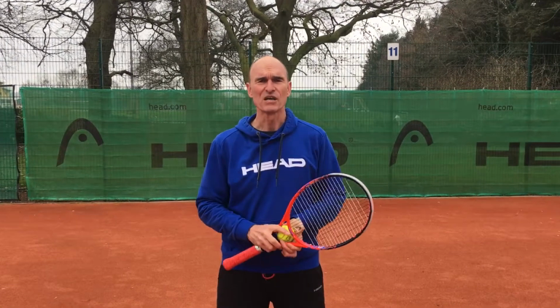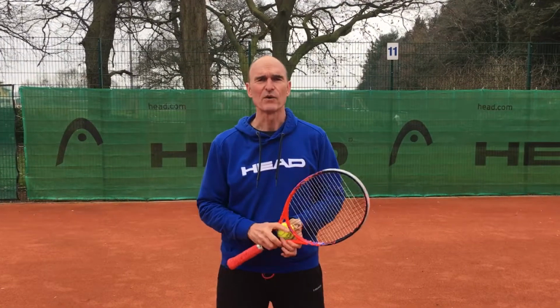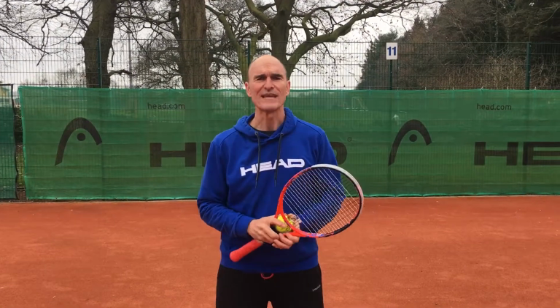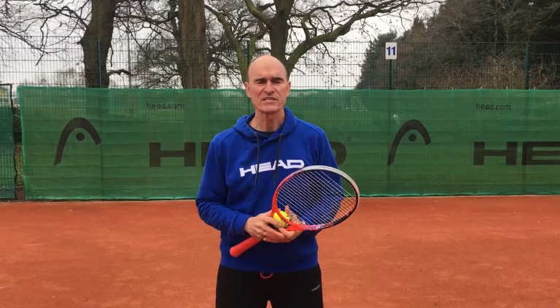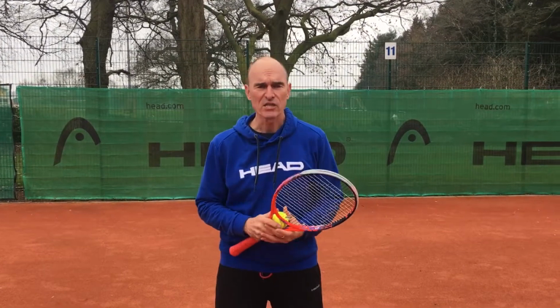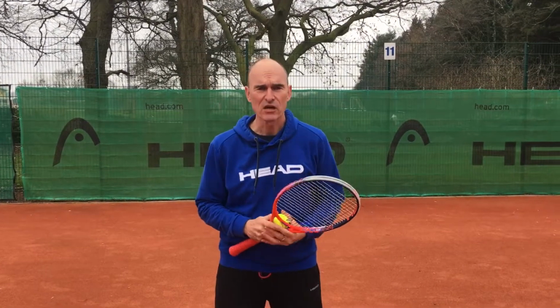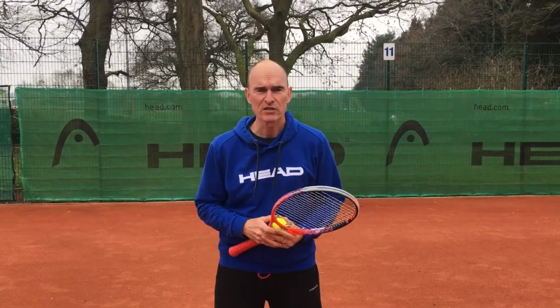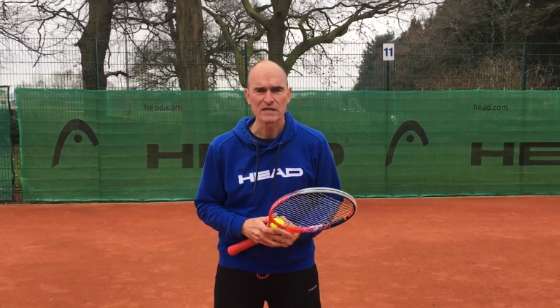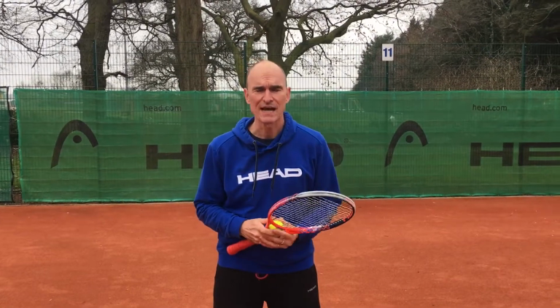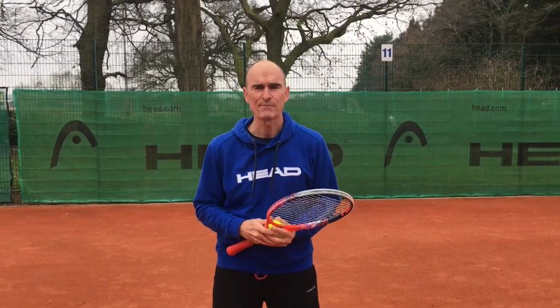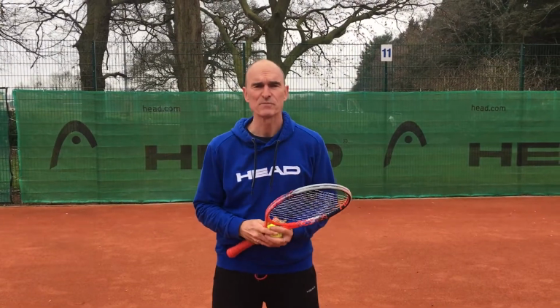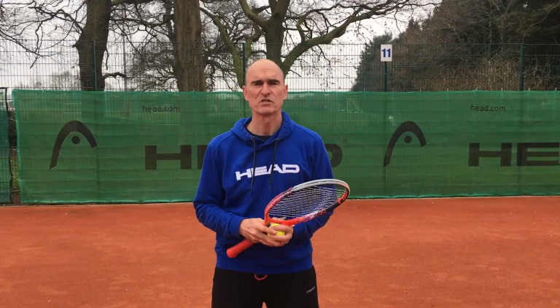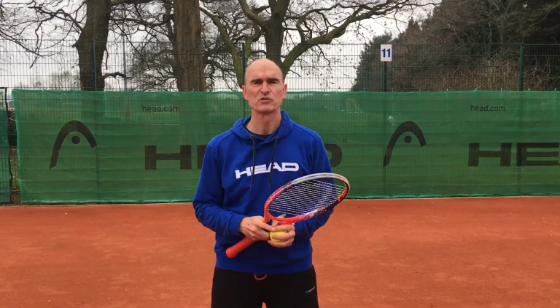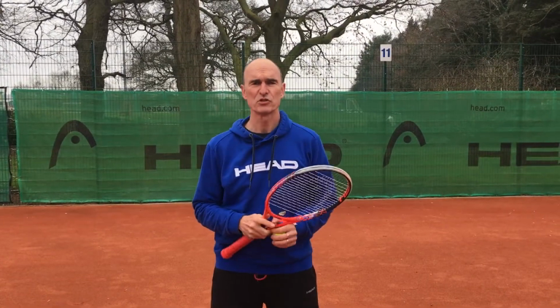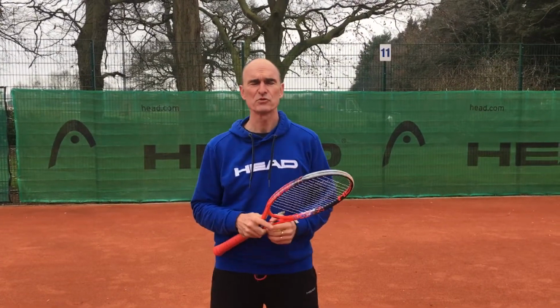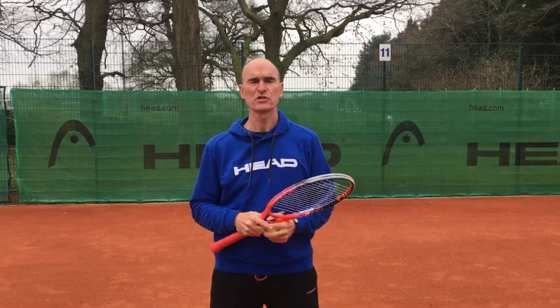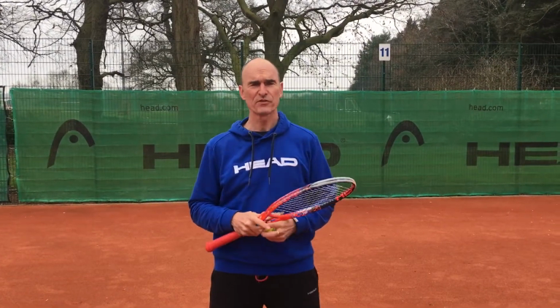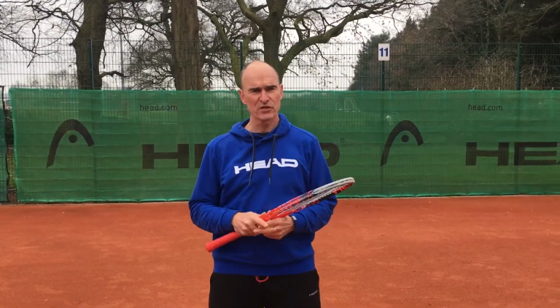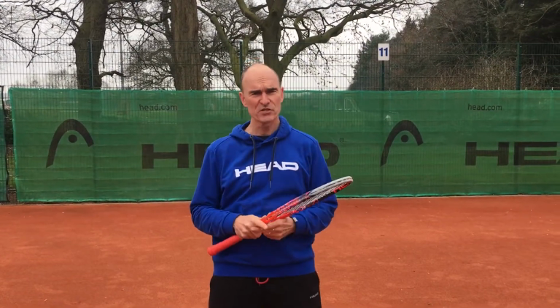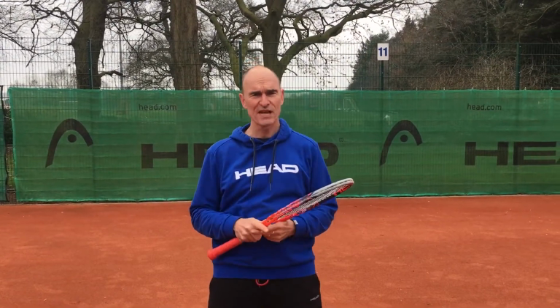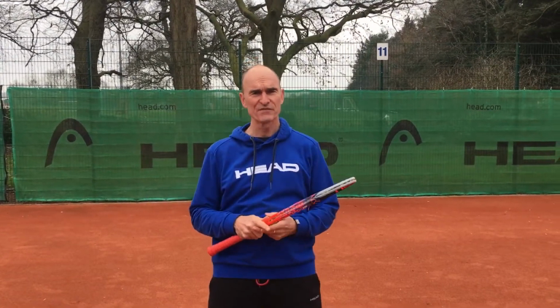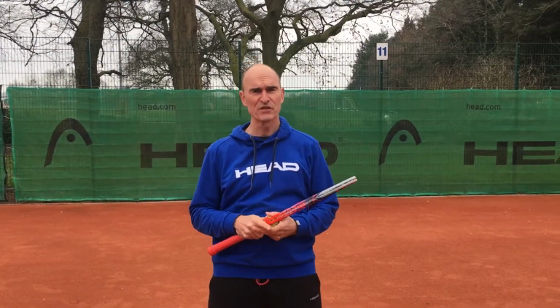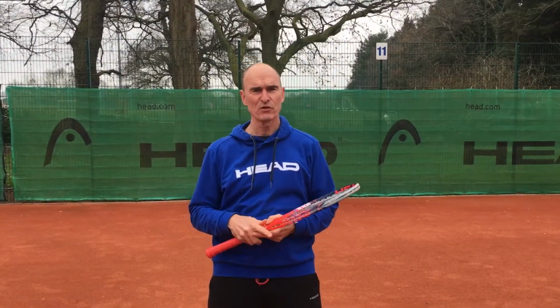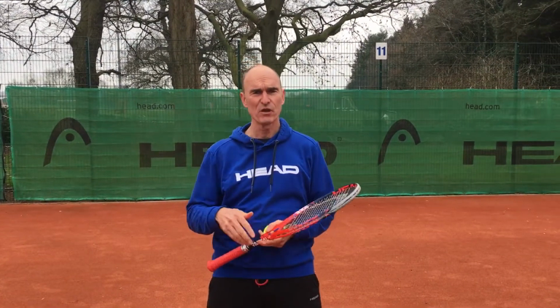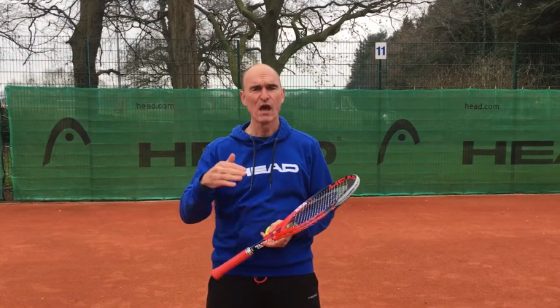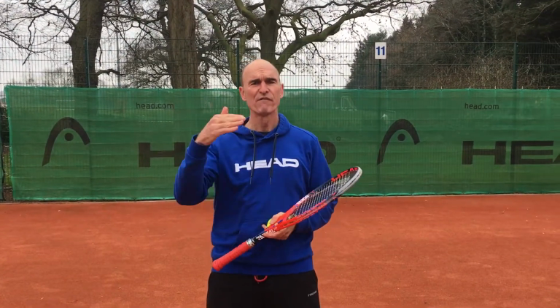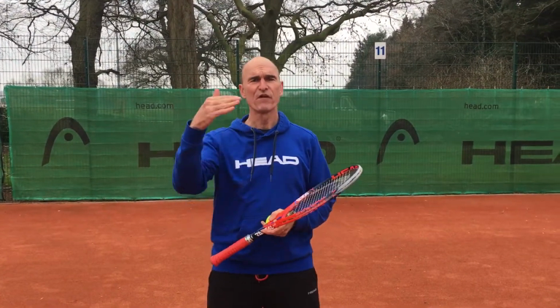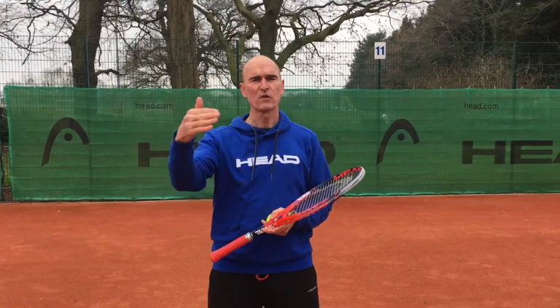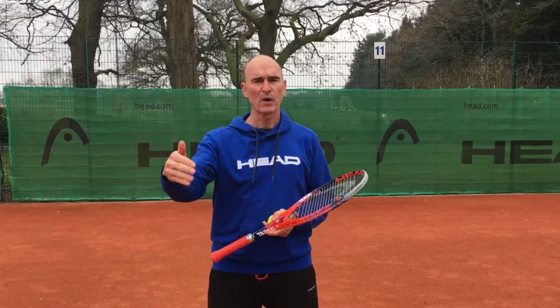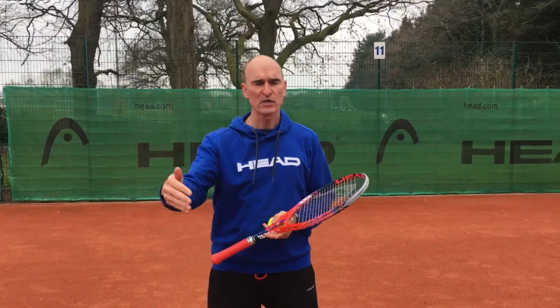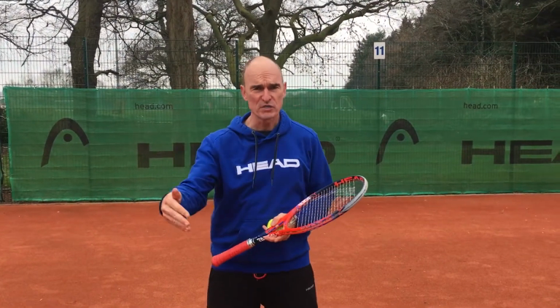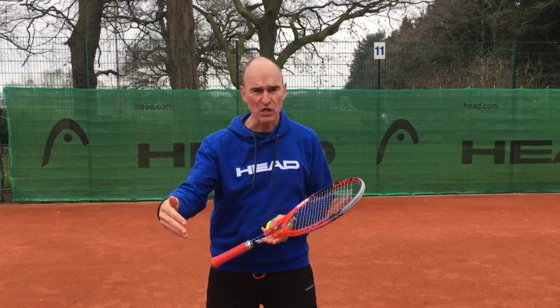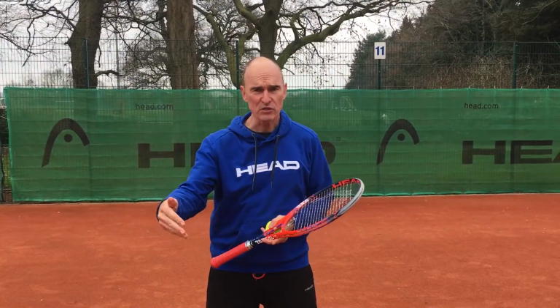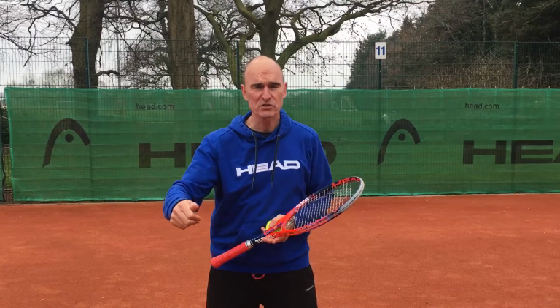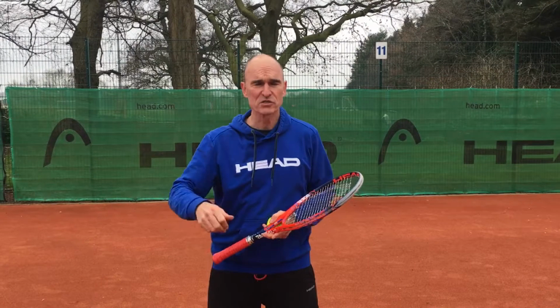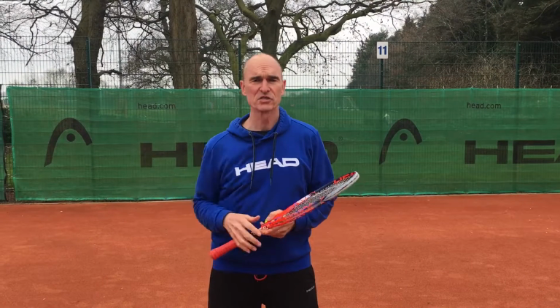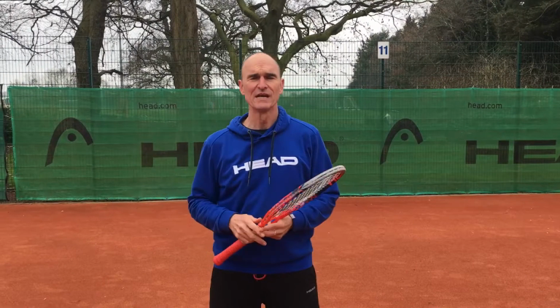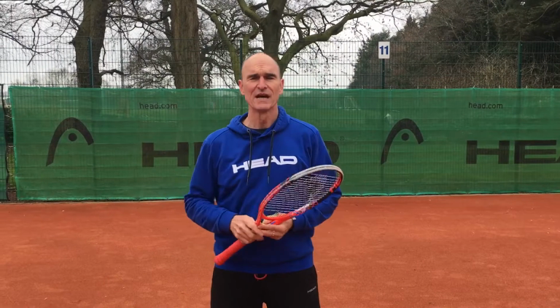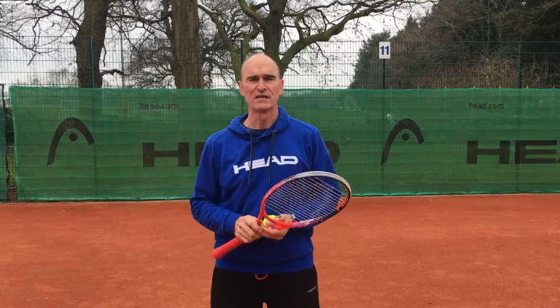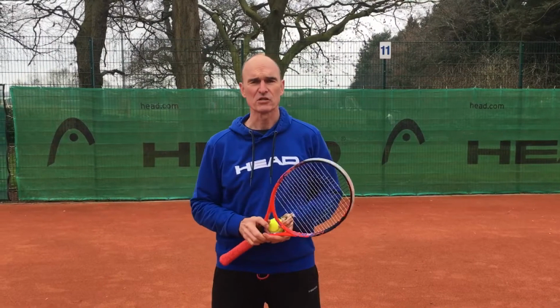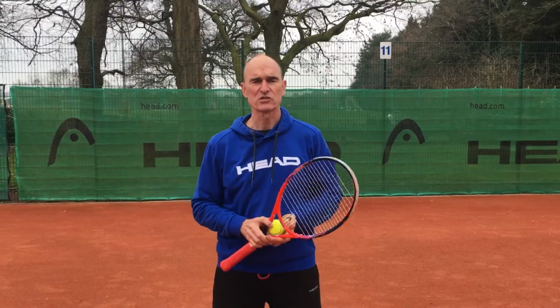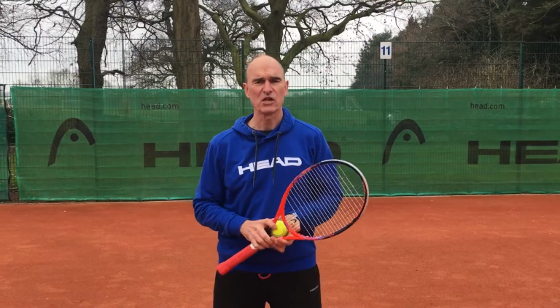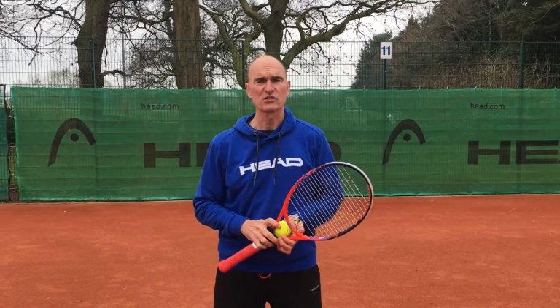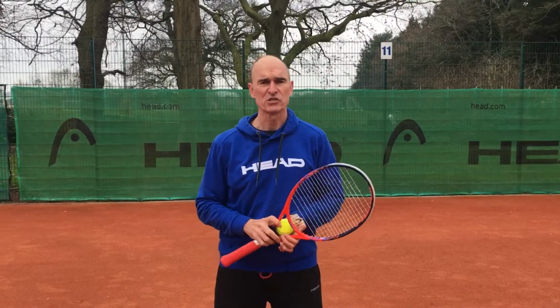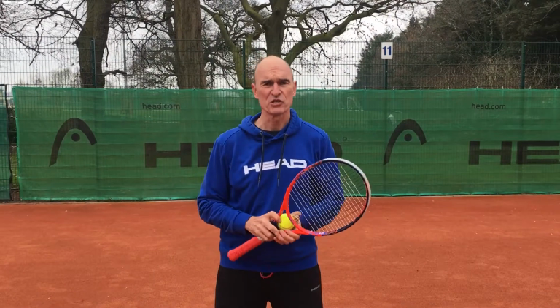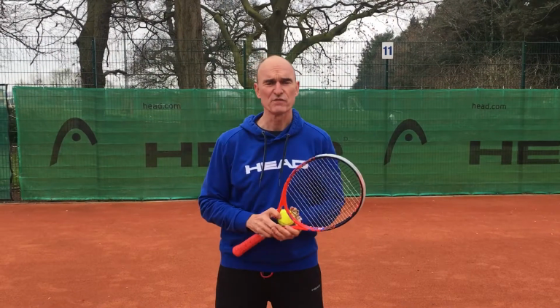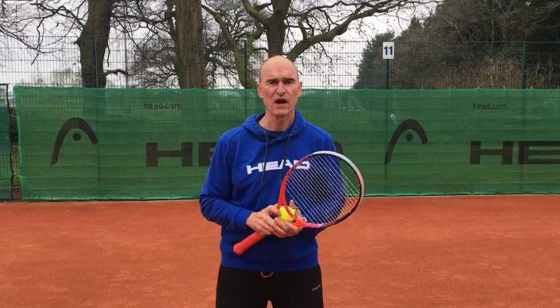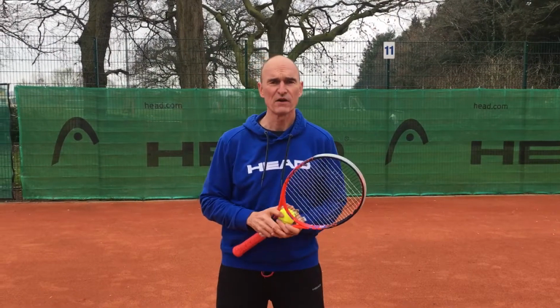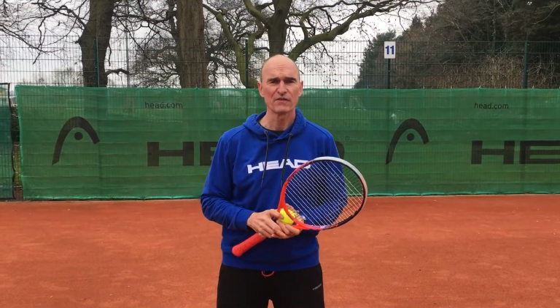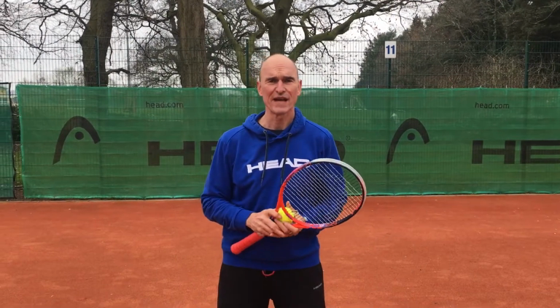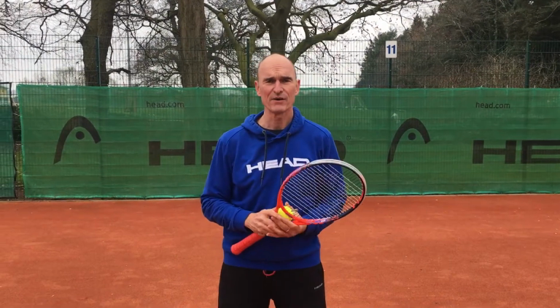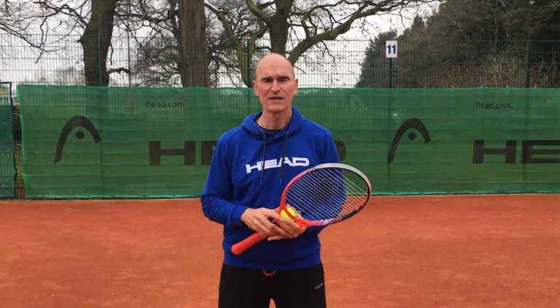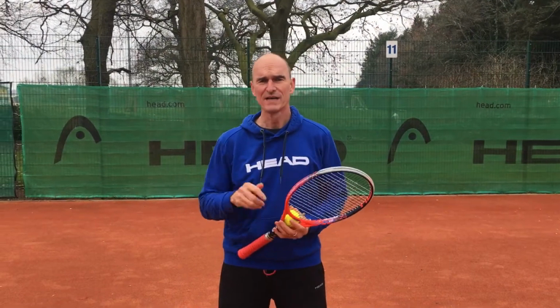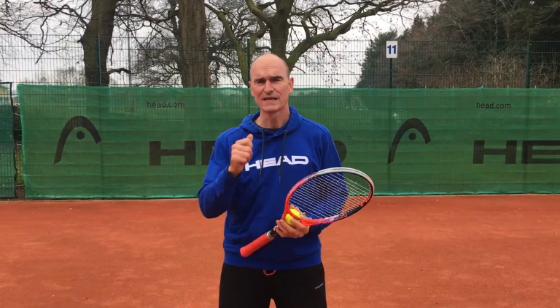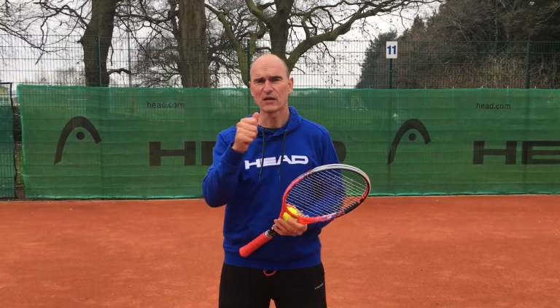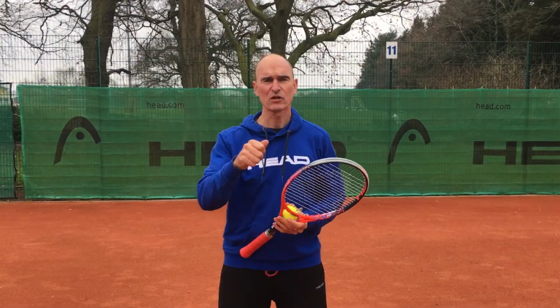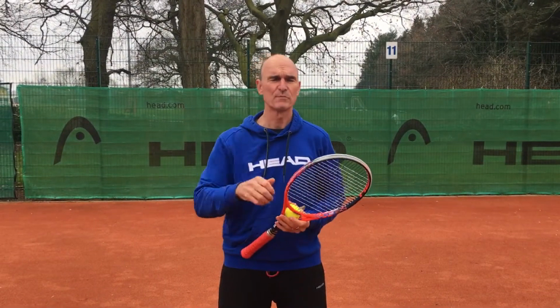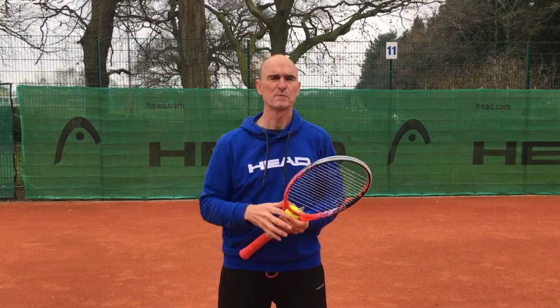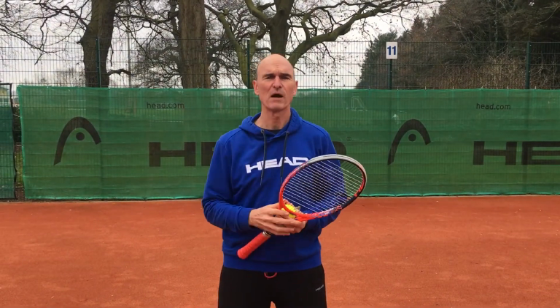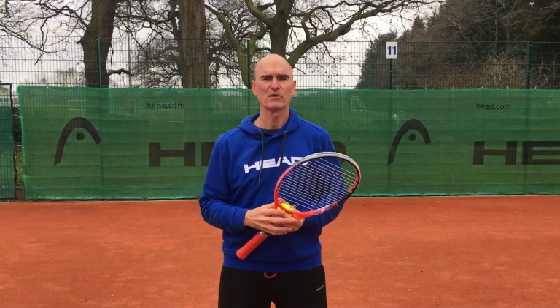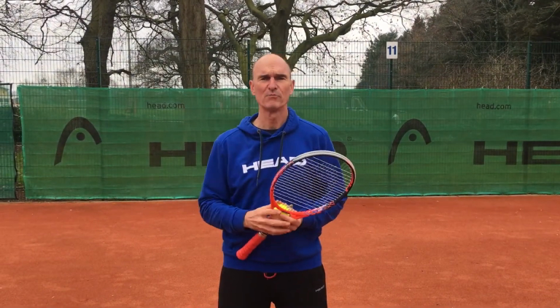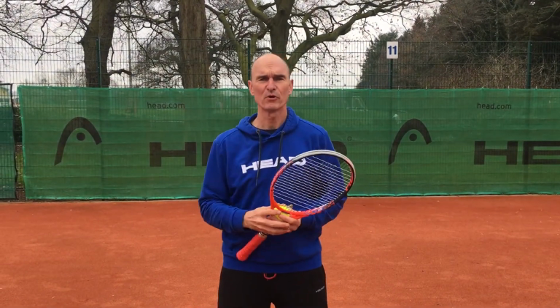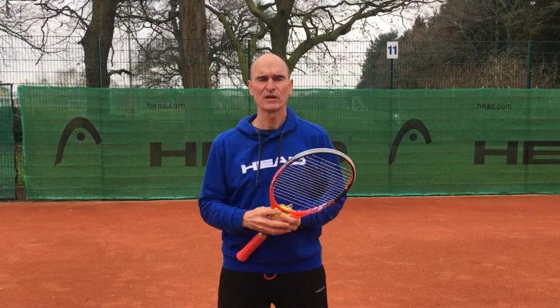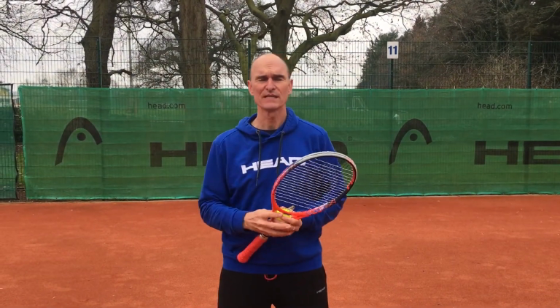So Easter holiday camps, Tuesday and Thursday afternoon, followed by Tots. Tots start at 2 for half an hour. Get on Club Spark and book it.